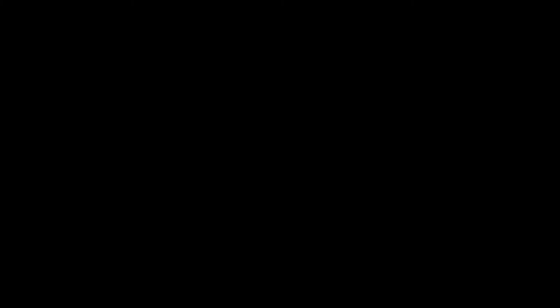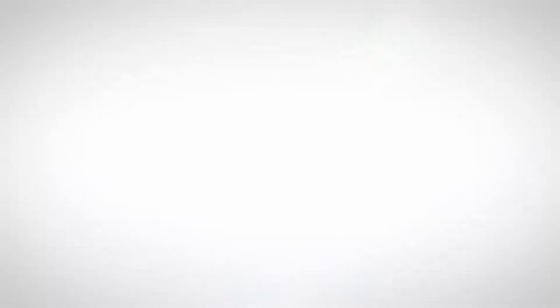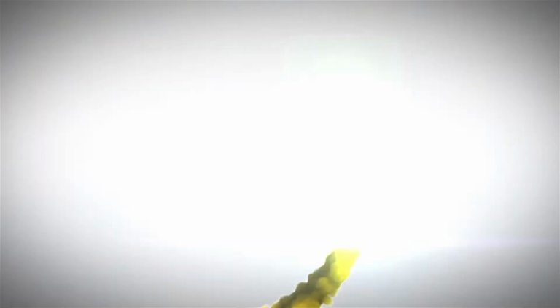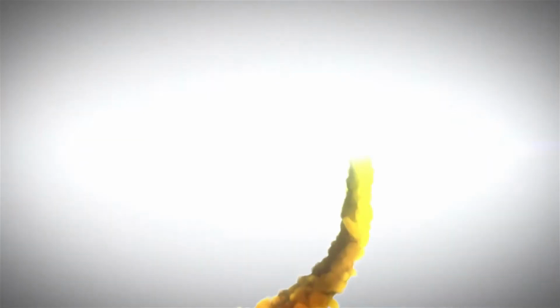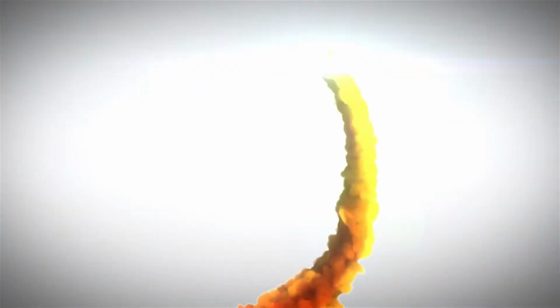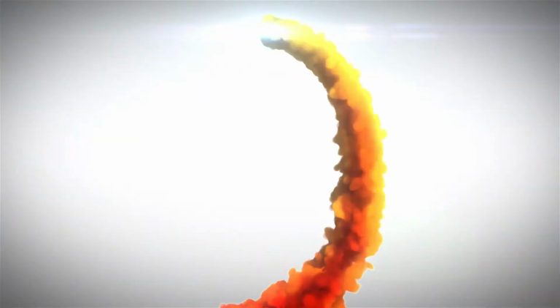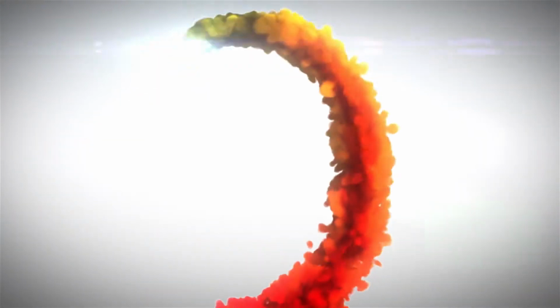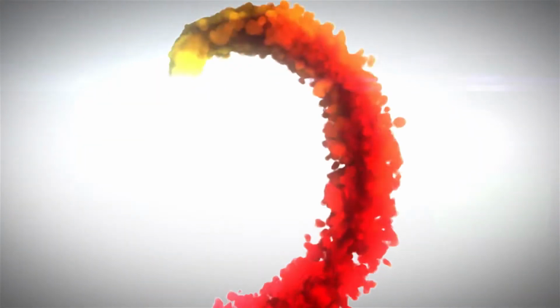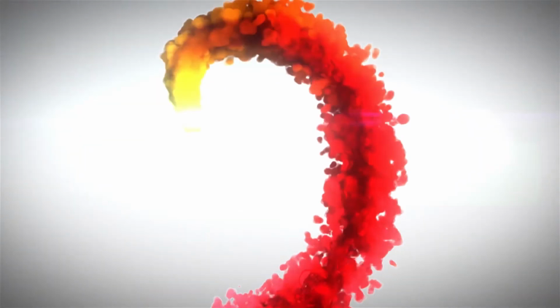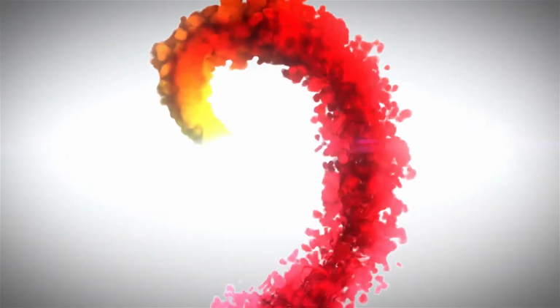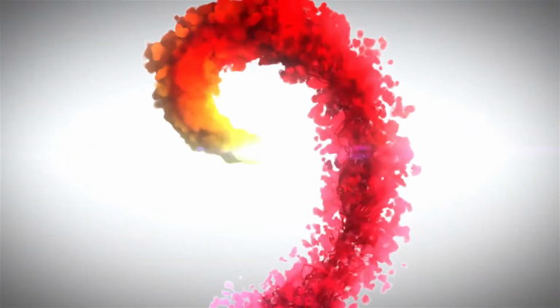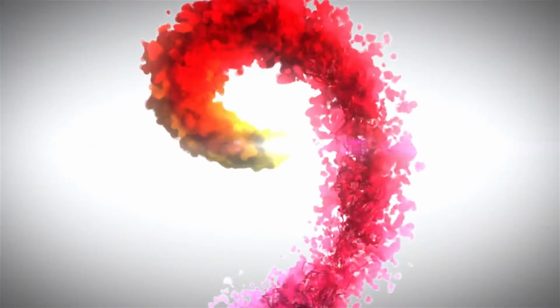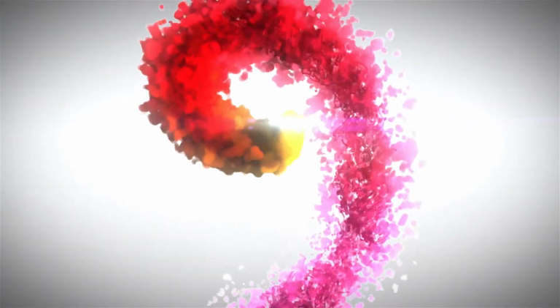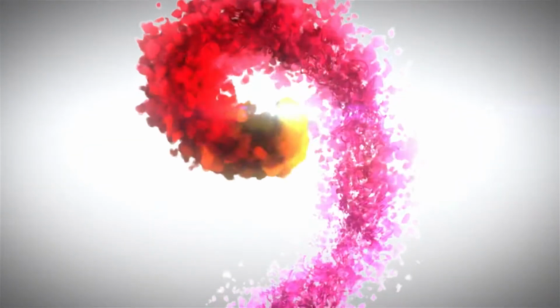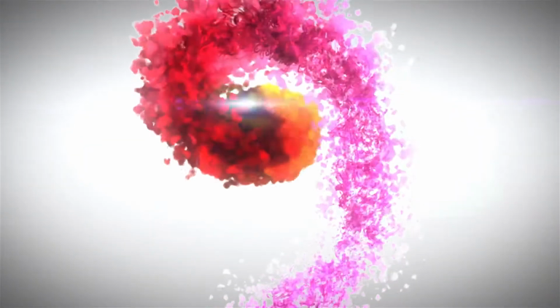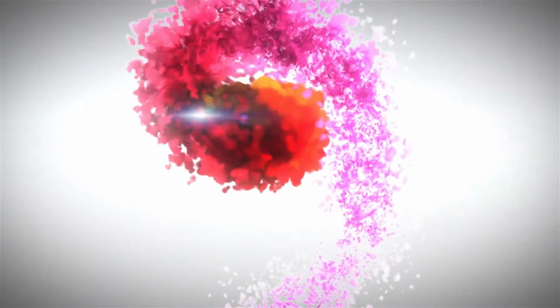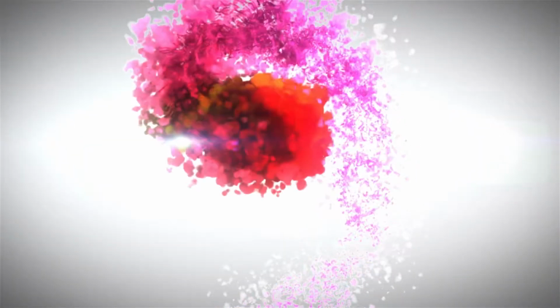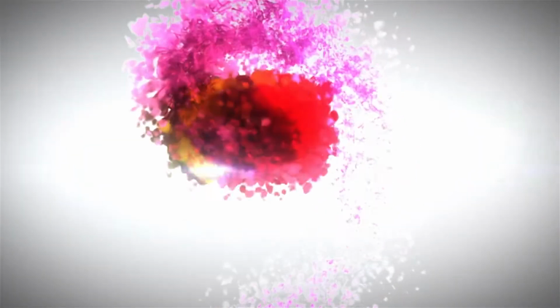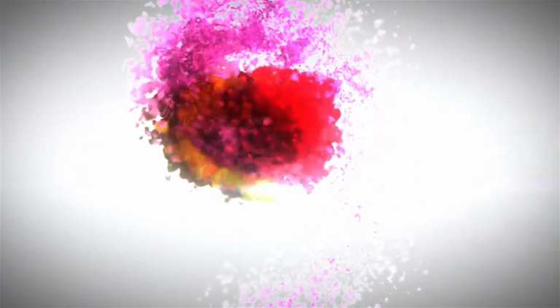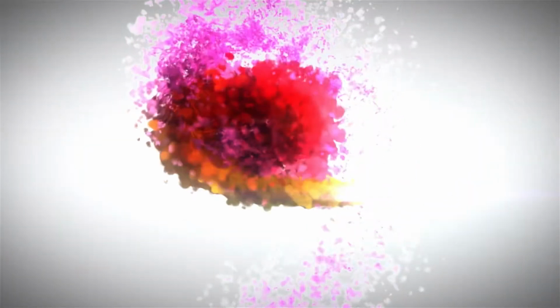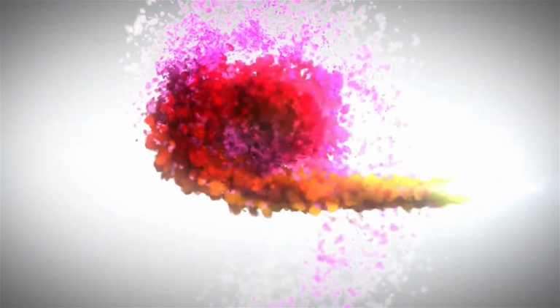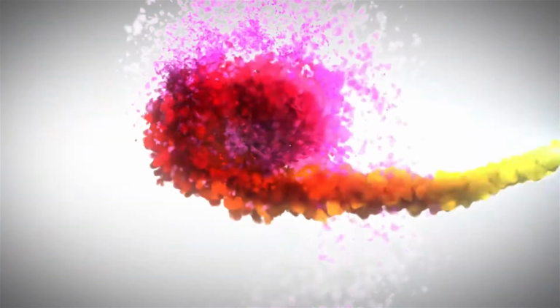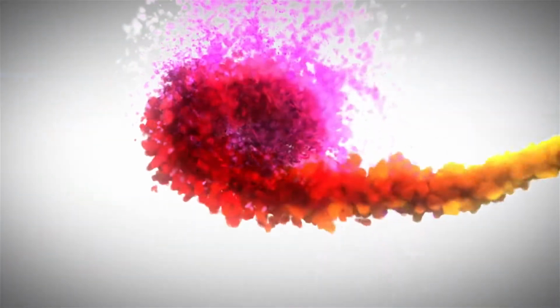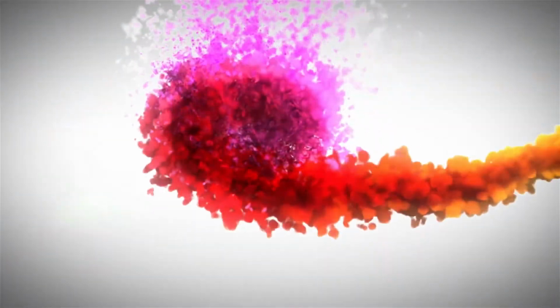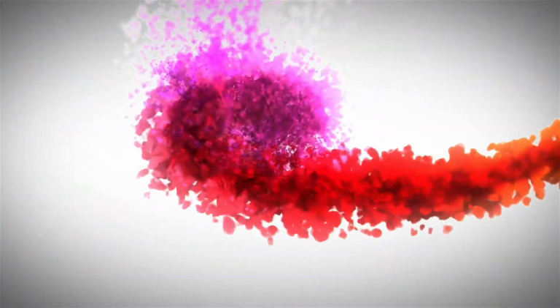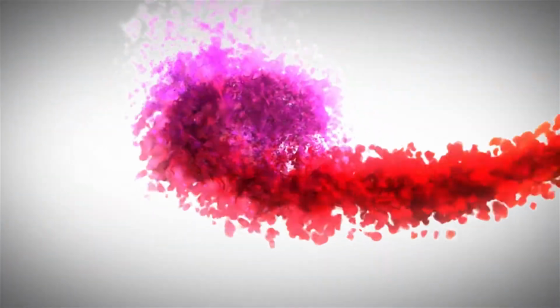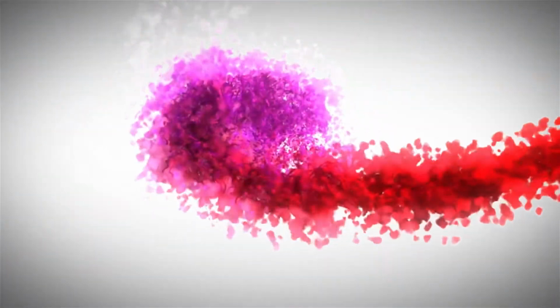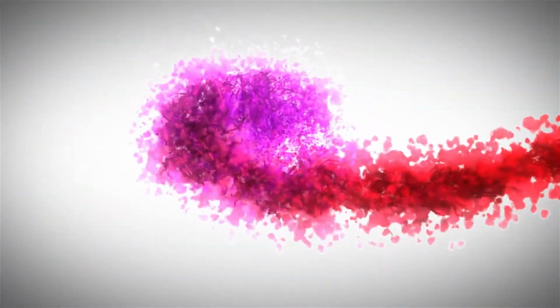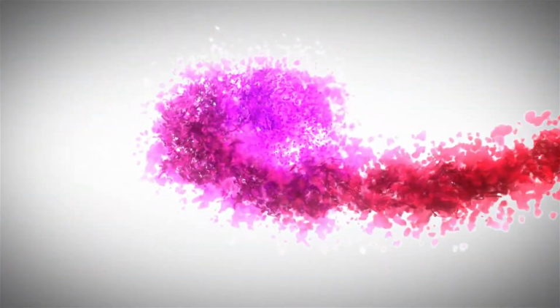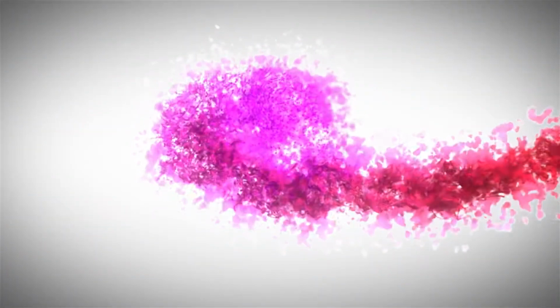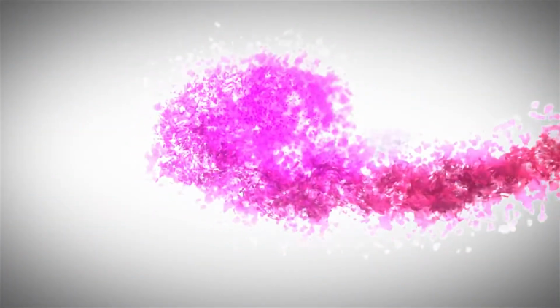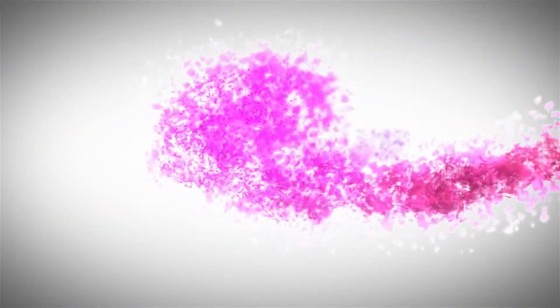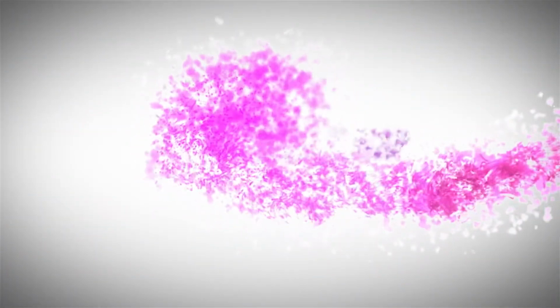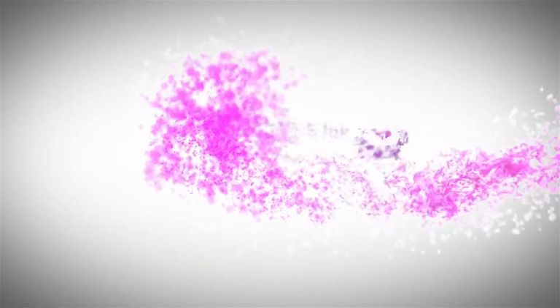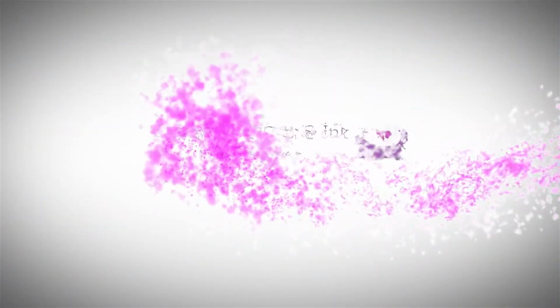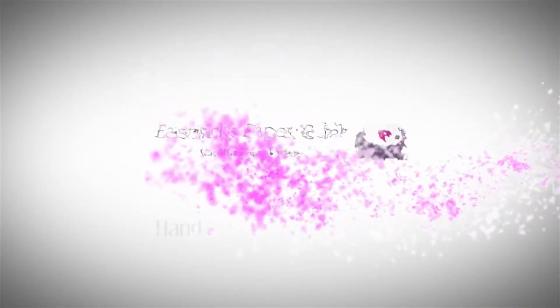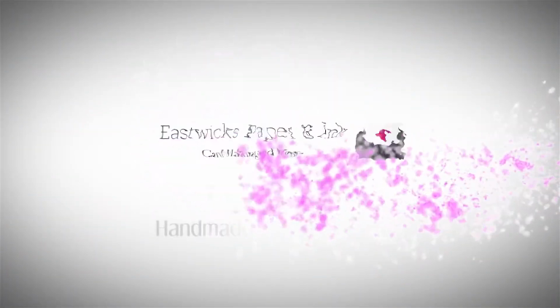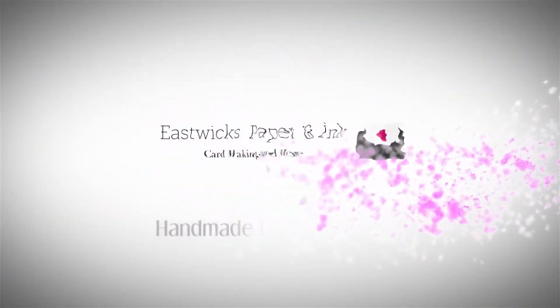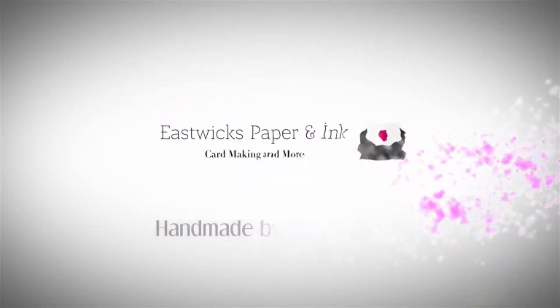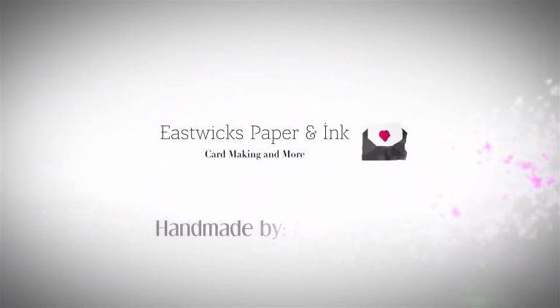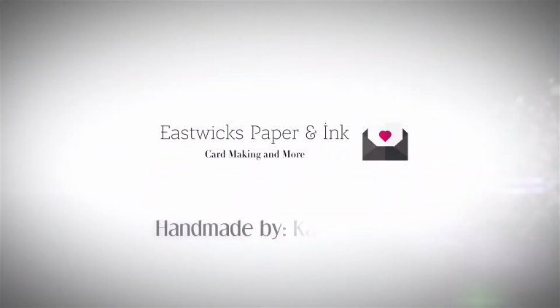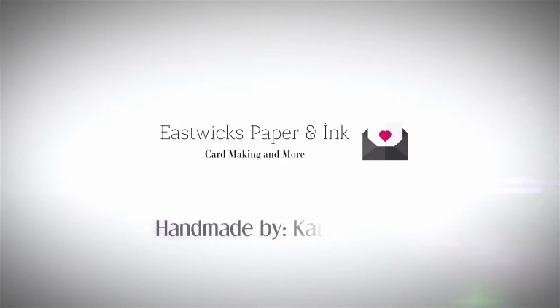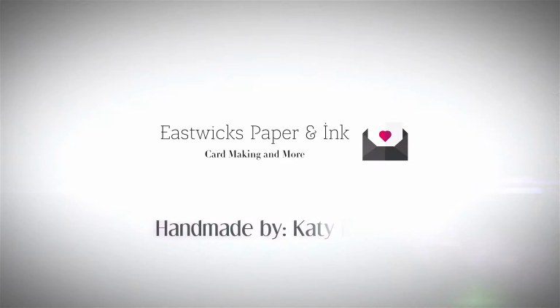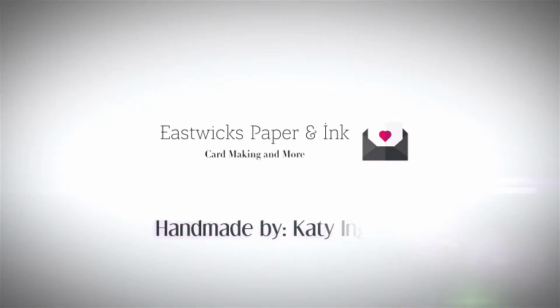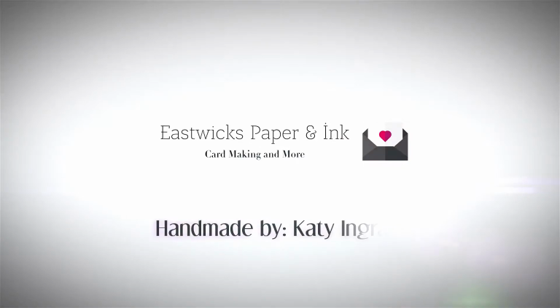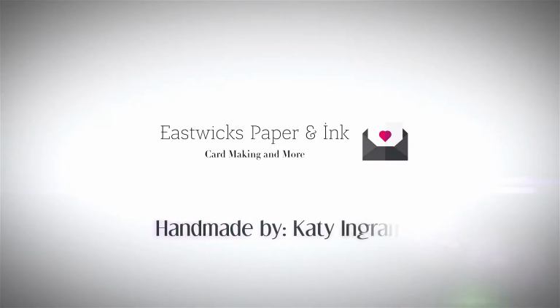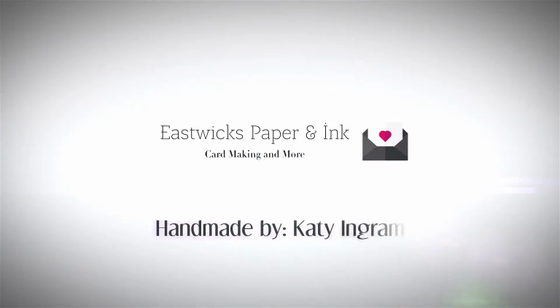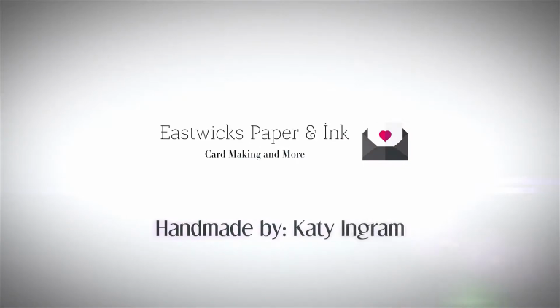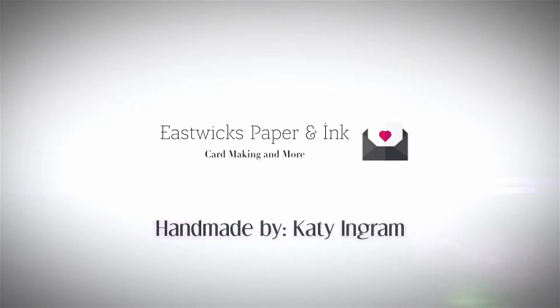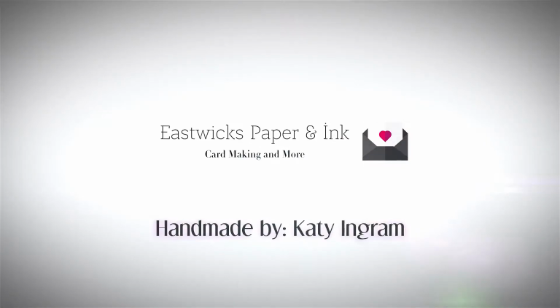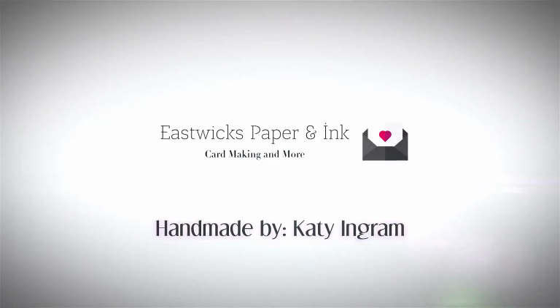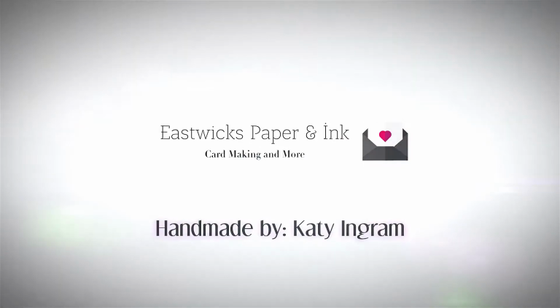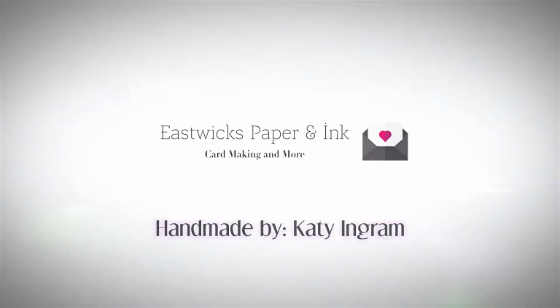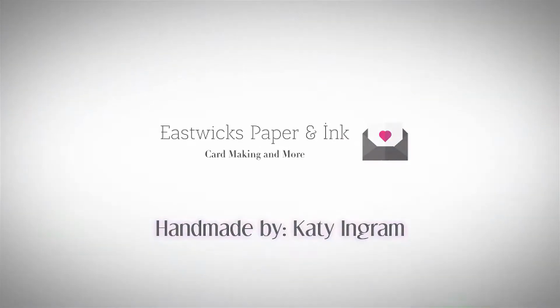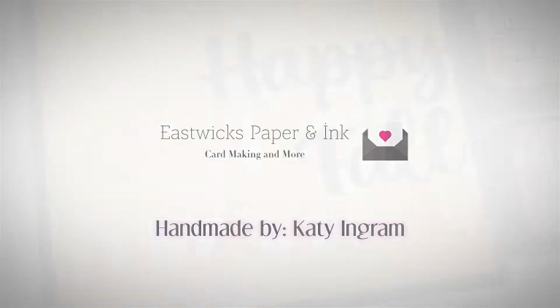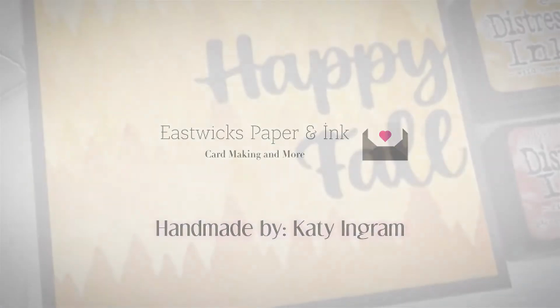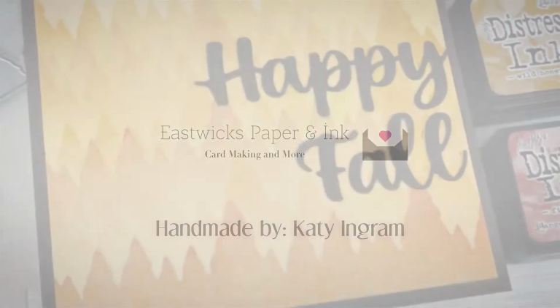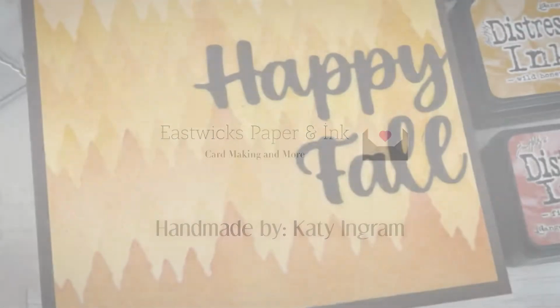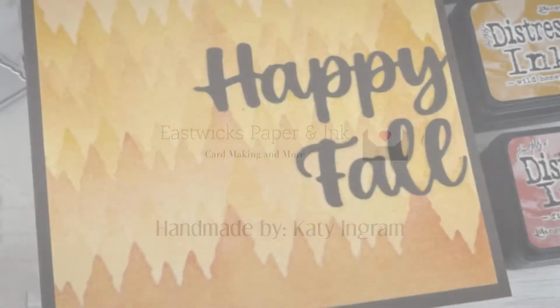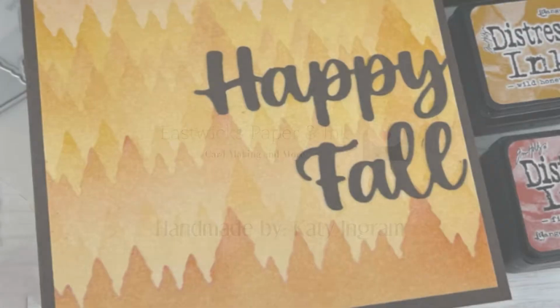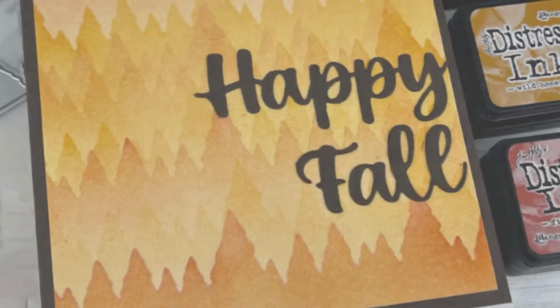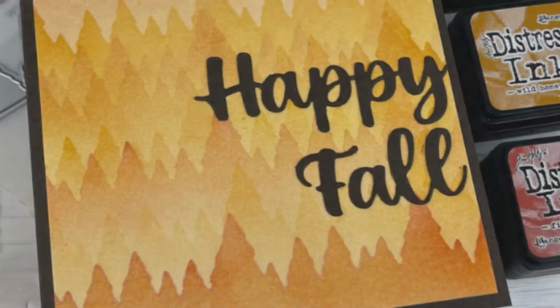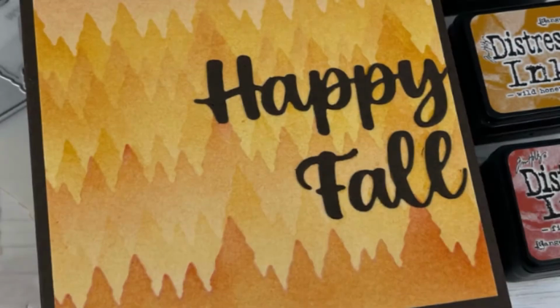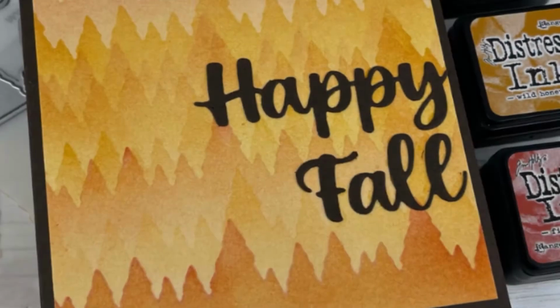Hello my friends and welcome. Katie here with Eastwick's Paper and Ink. Thanks so much for stopping by my channel. Today I have a fun fall card for you.